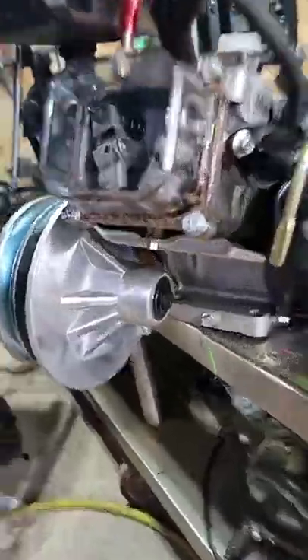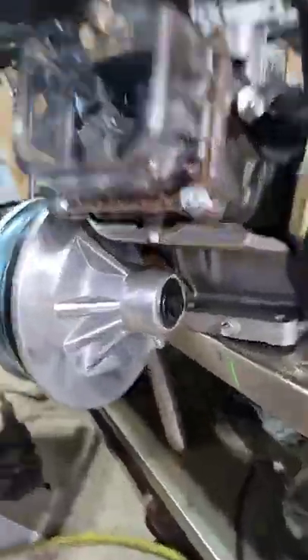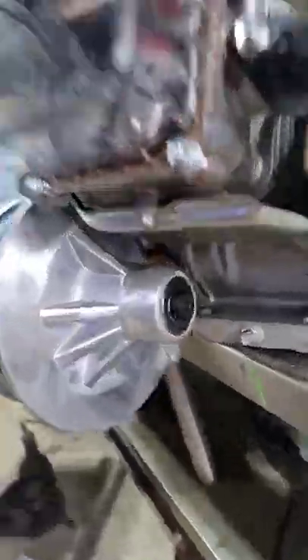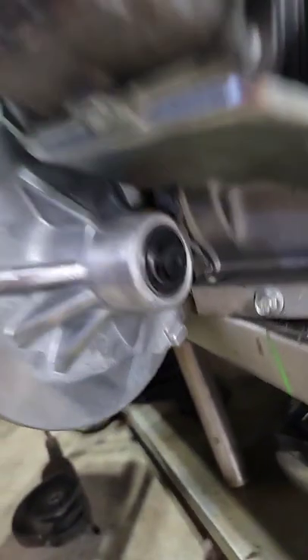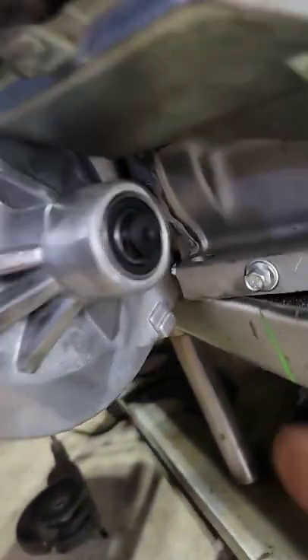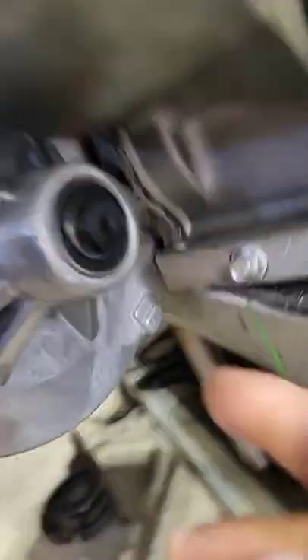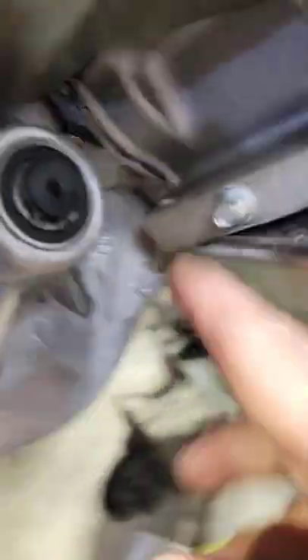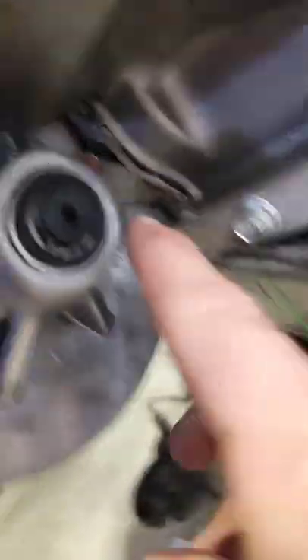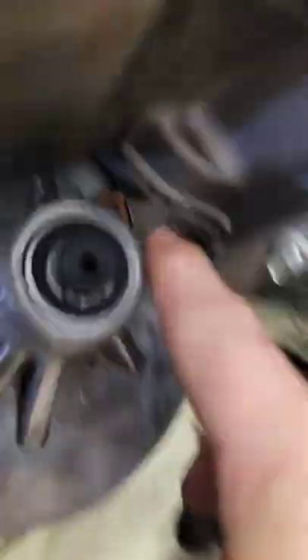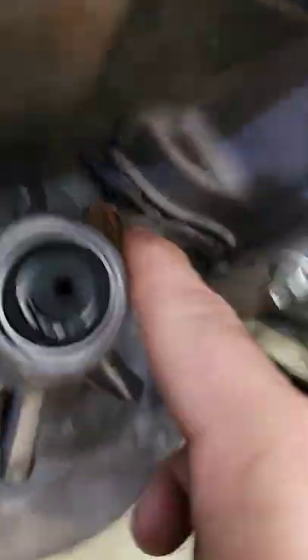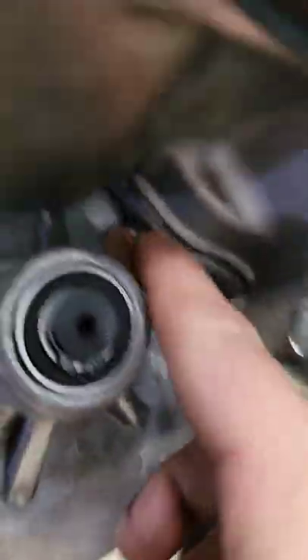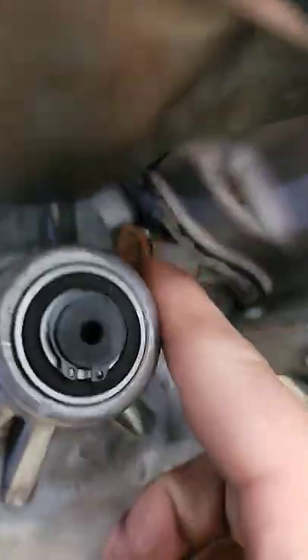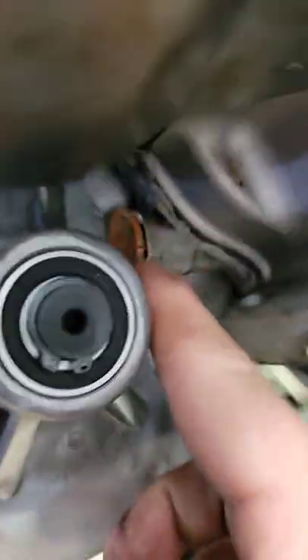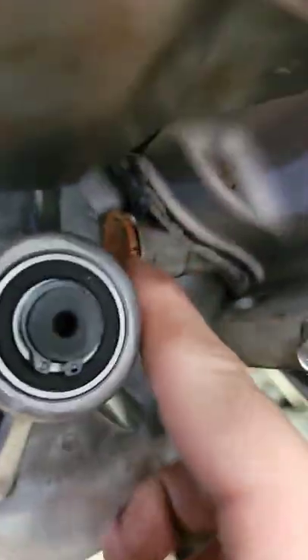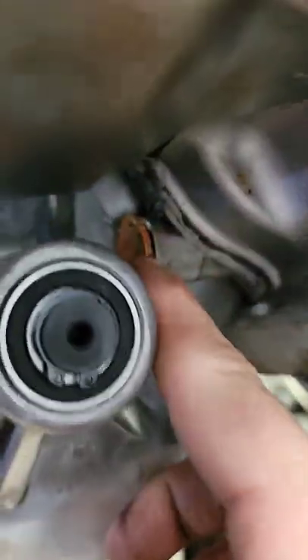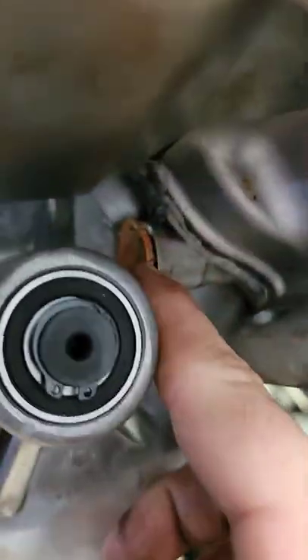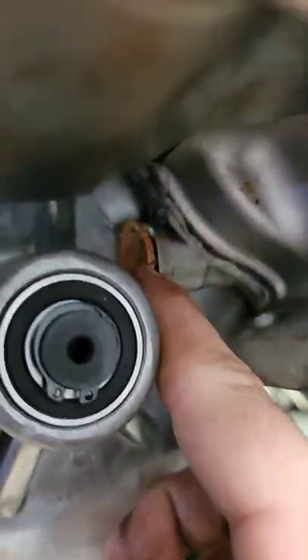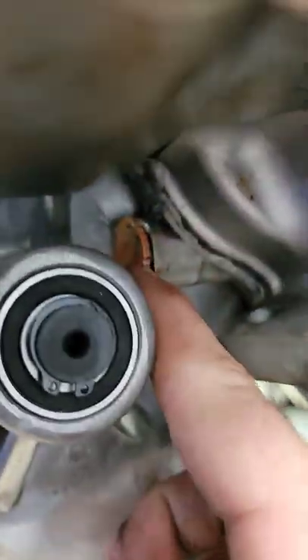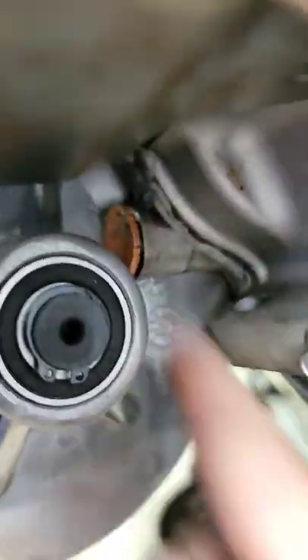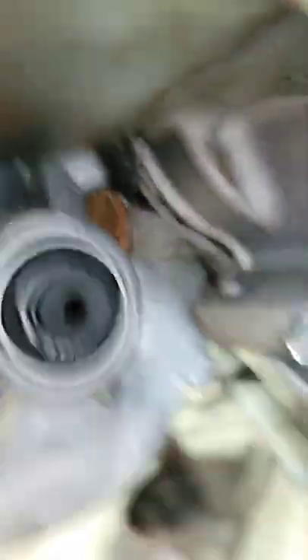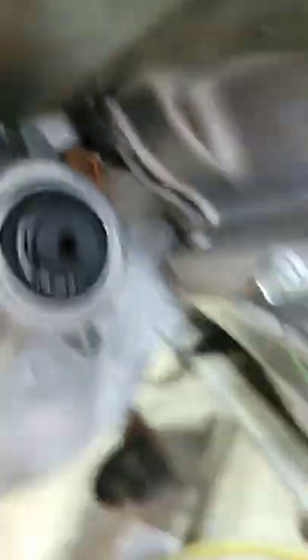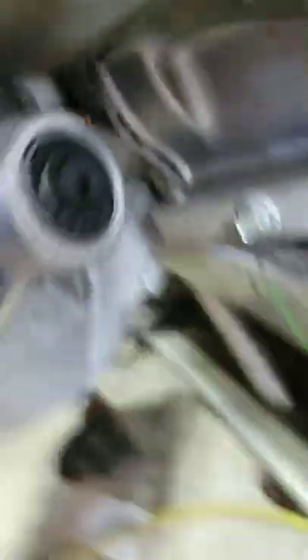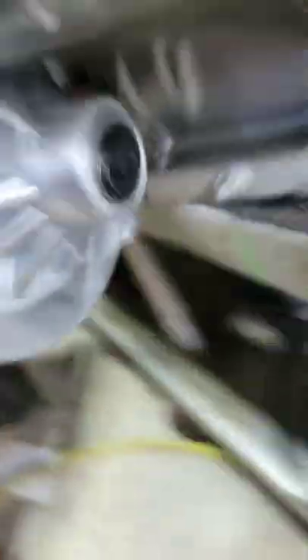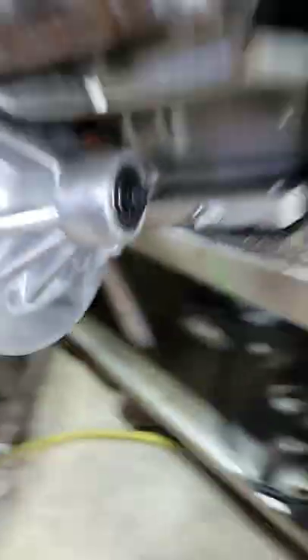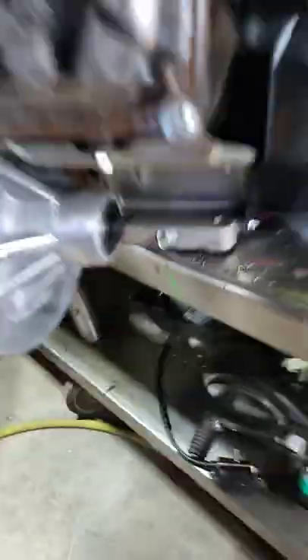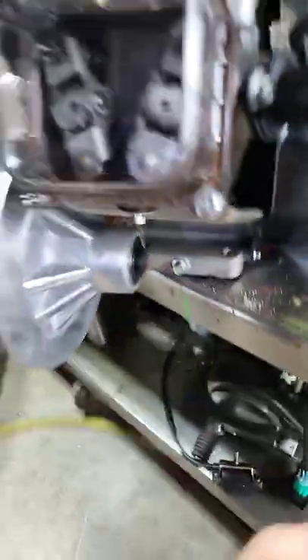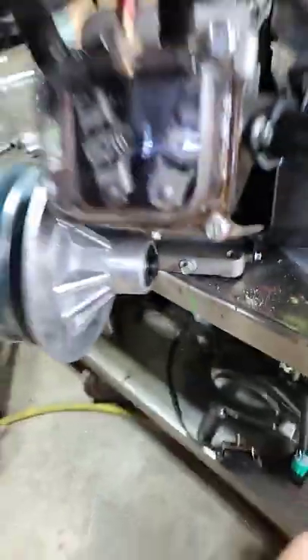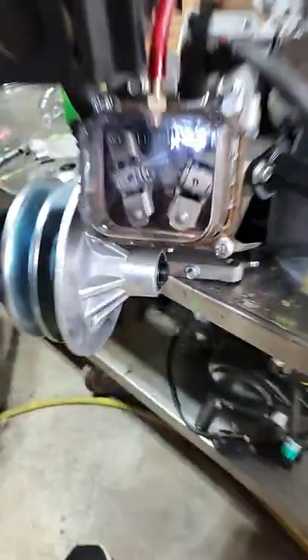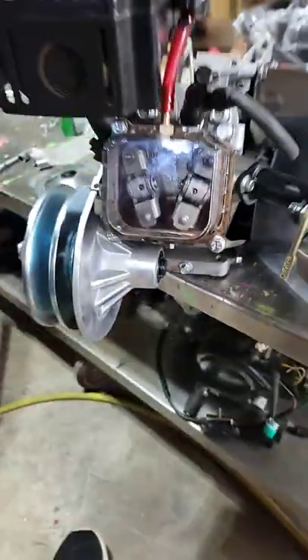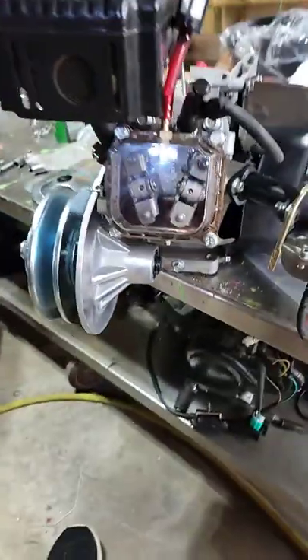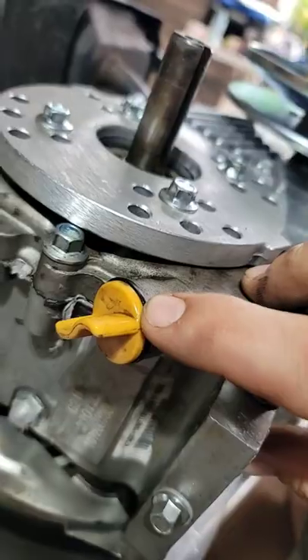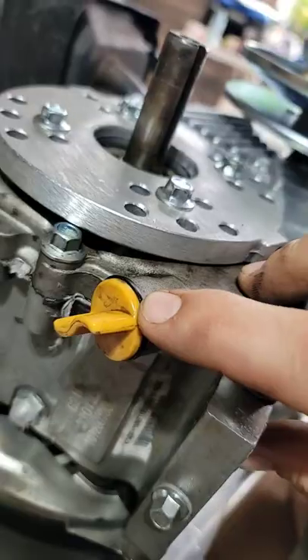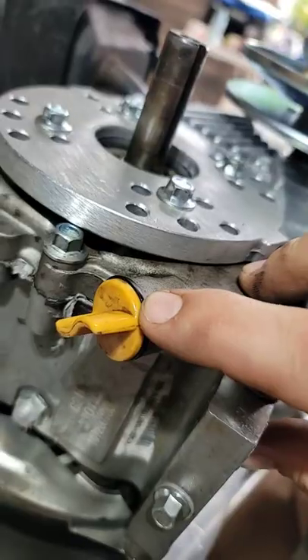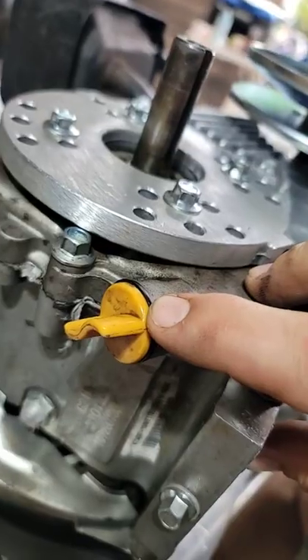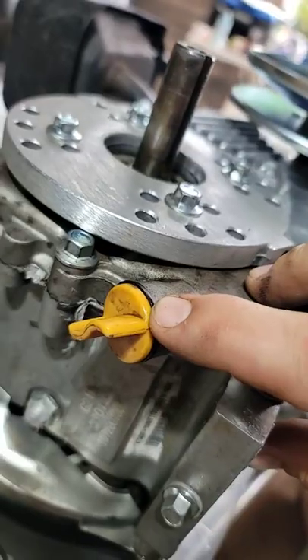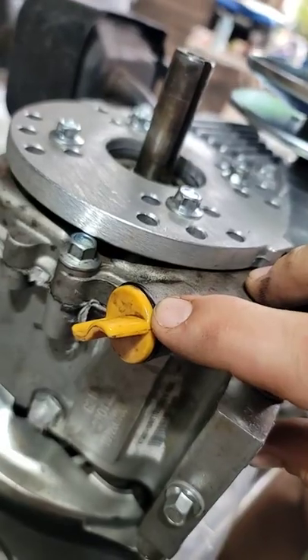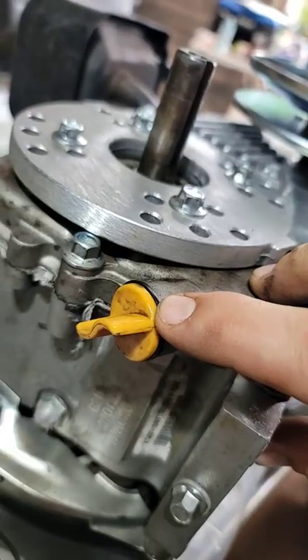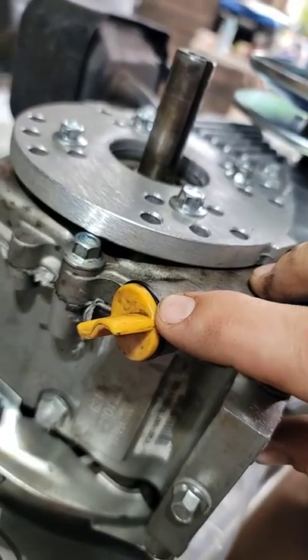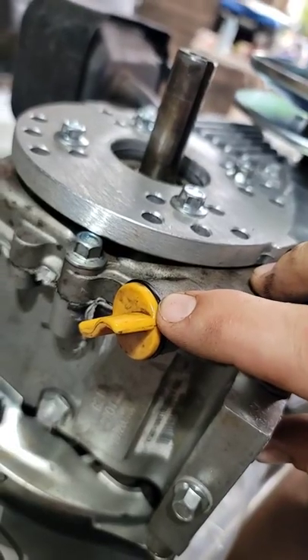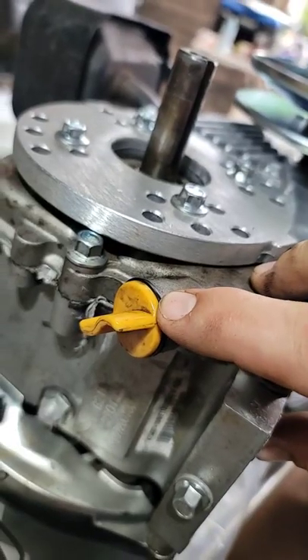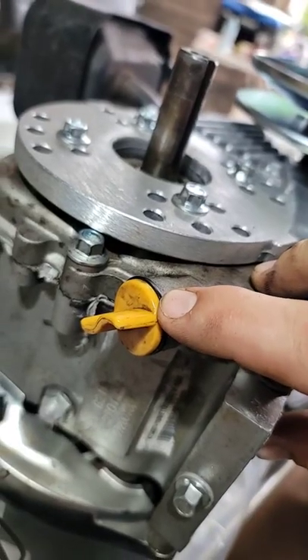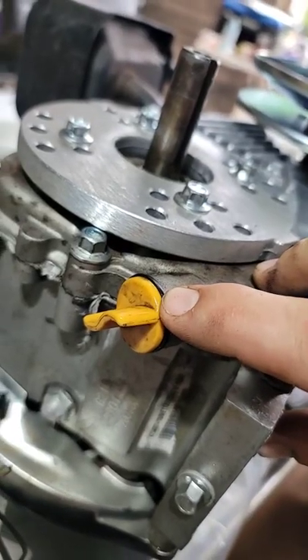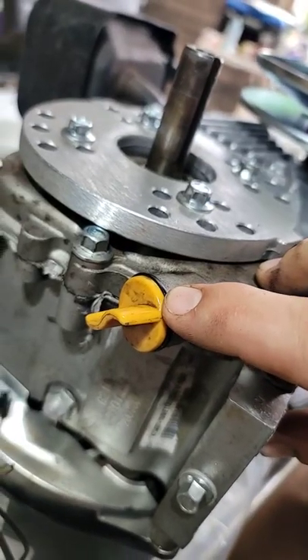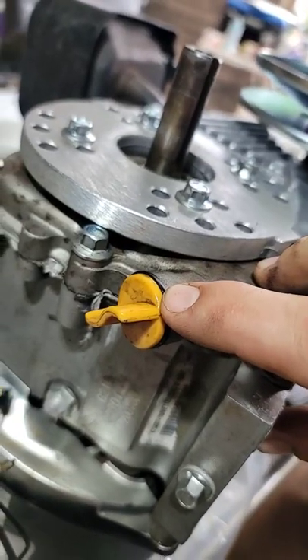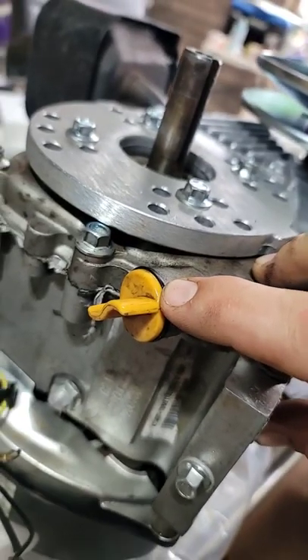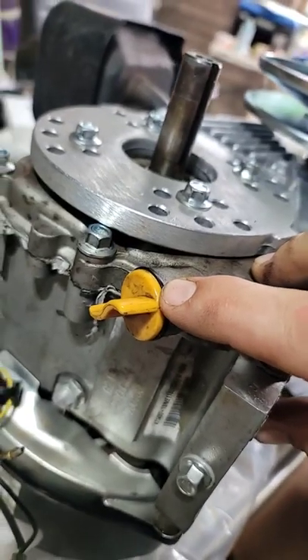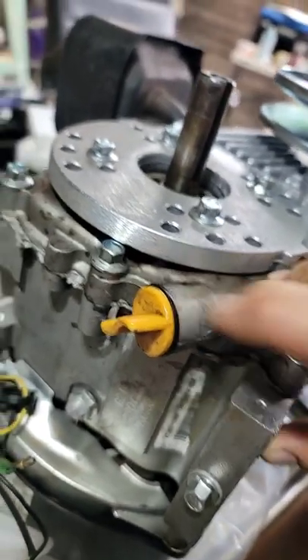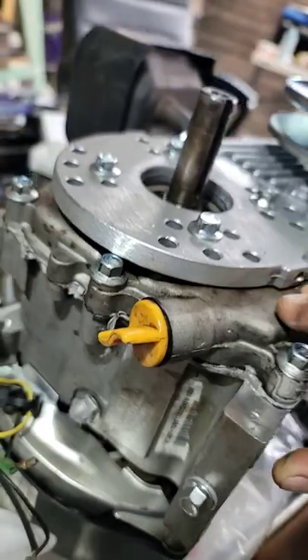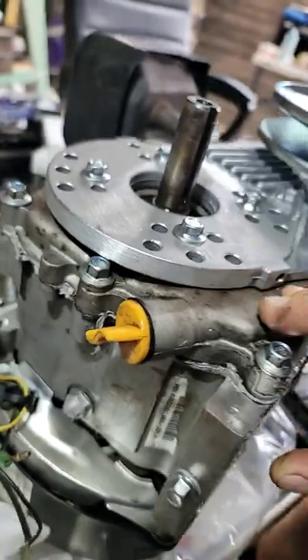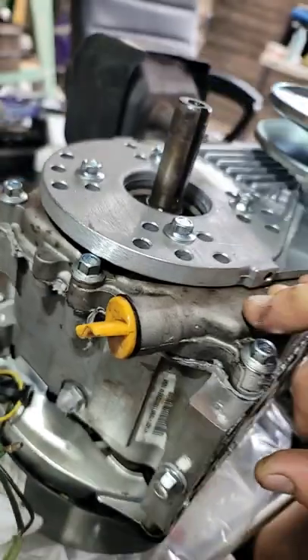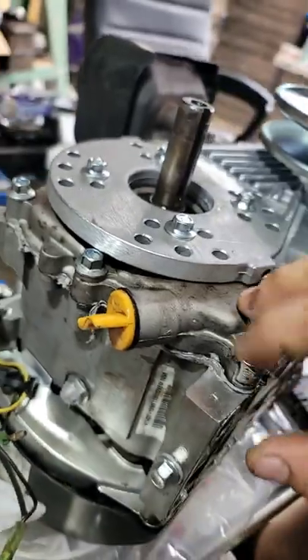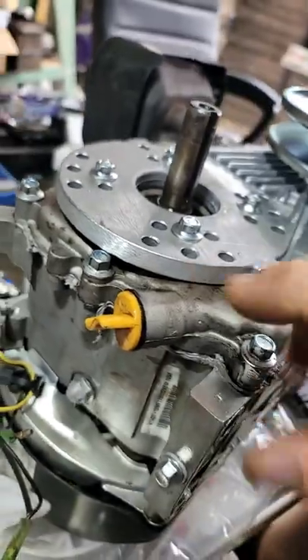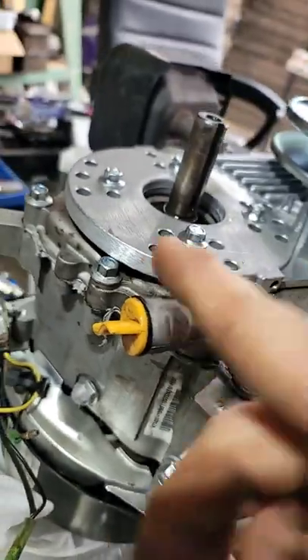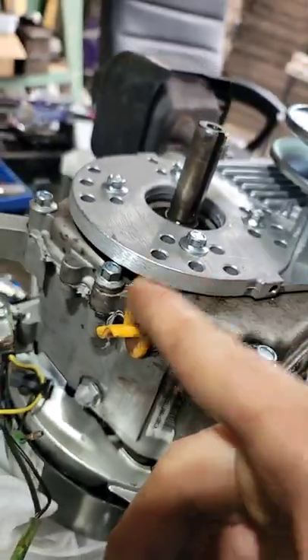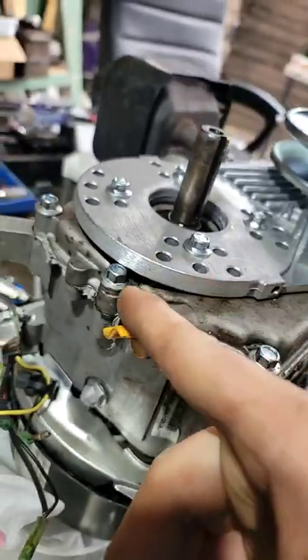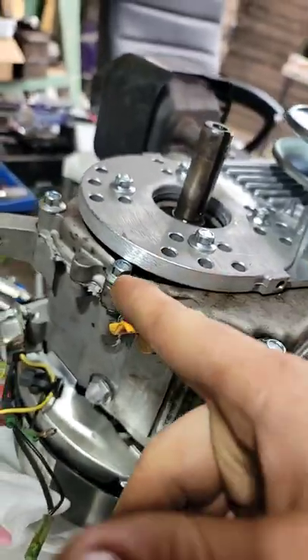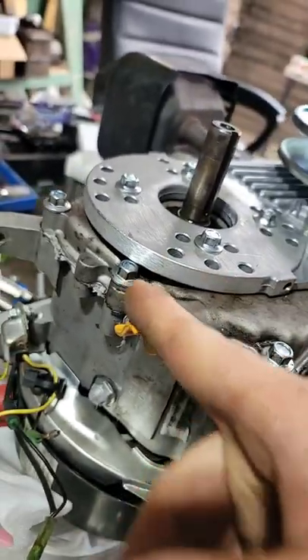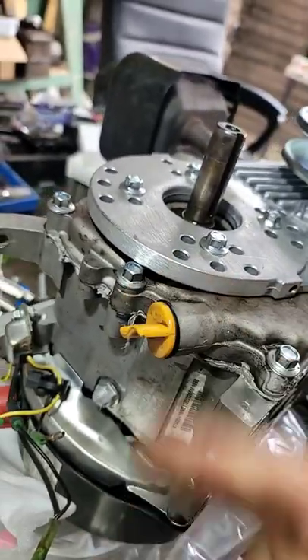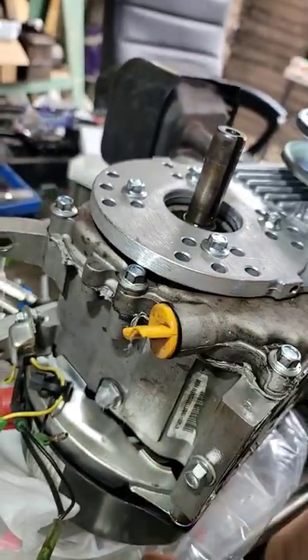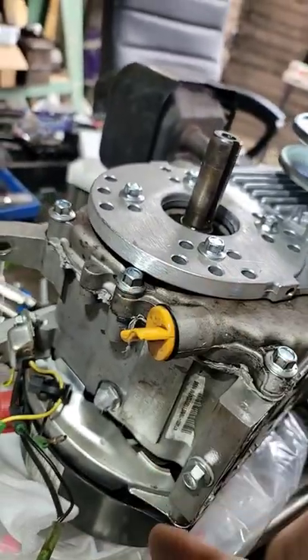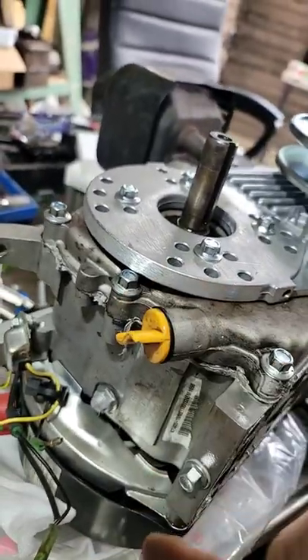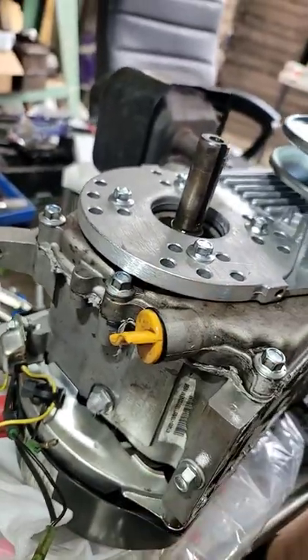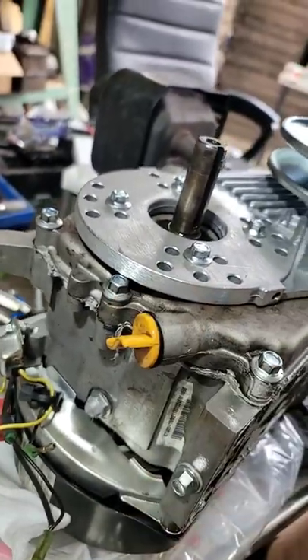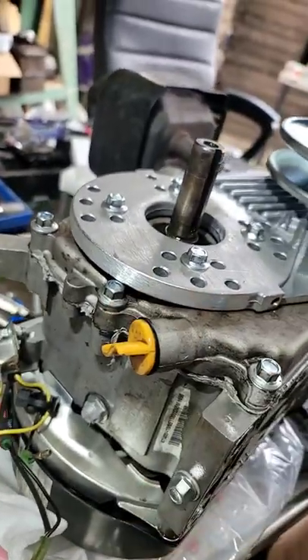Underneath back here, there's a drain plug. You have to shave that down — it looks like that. You just got to shave off that part.